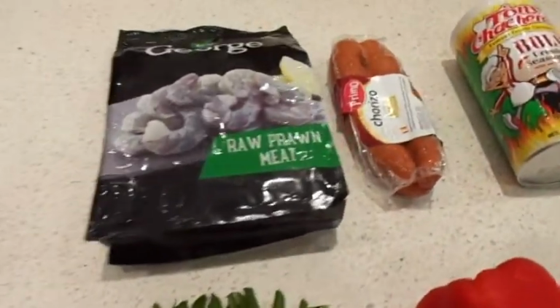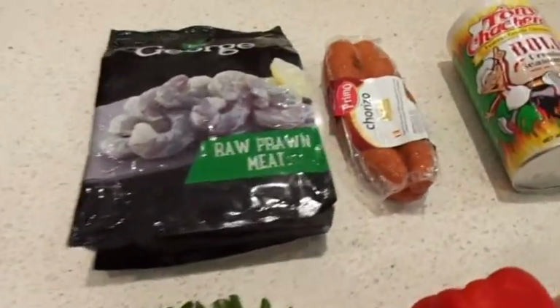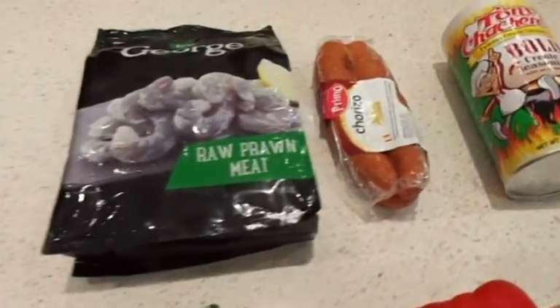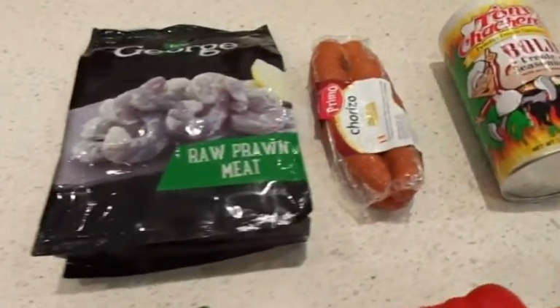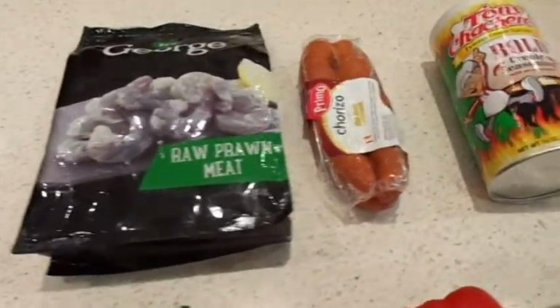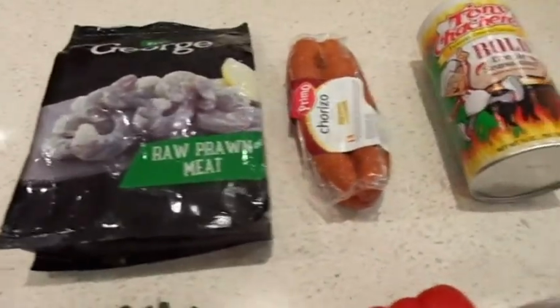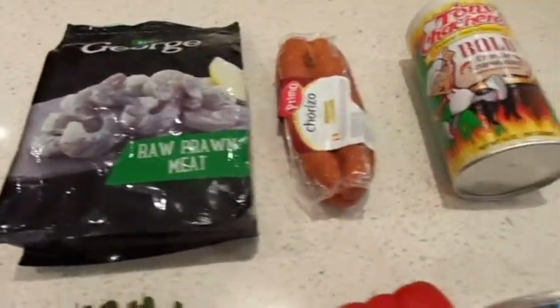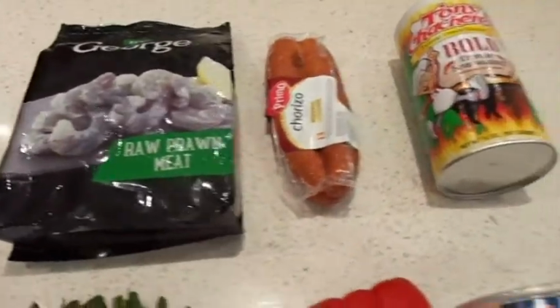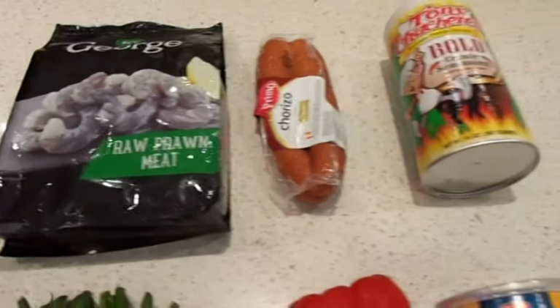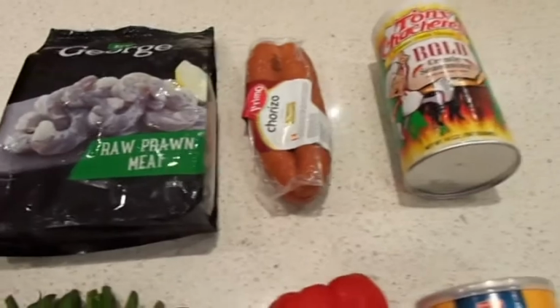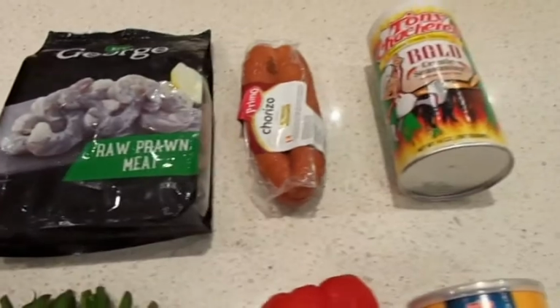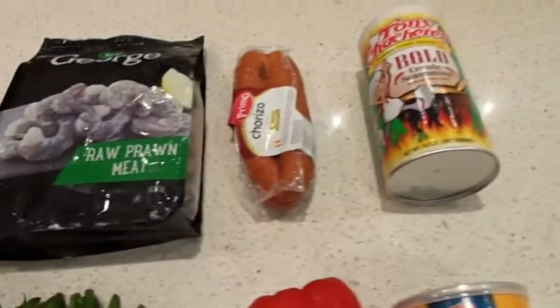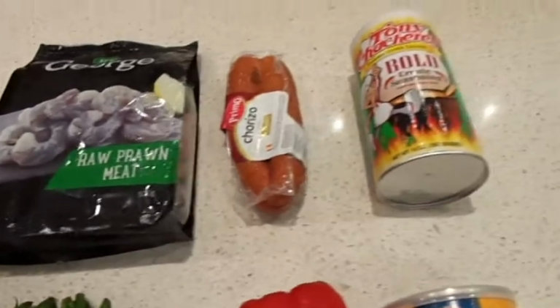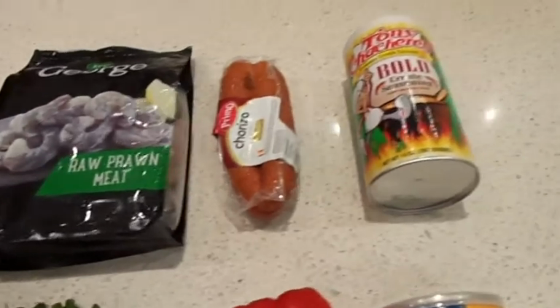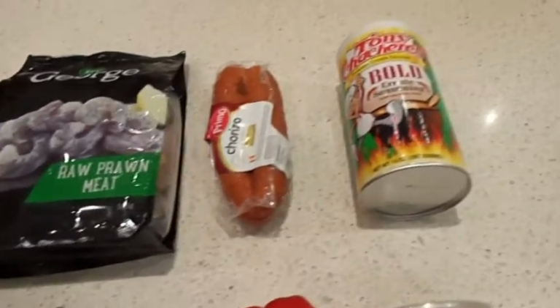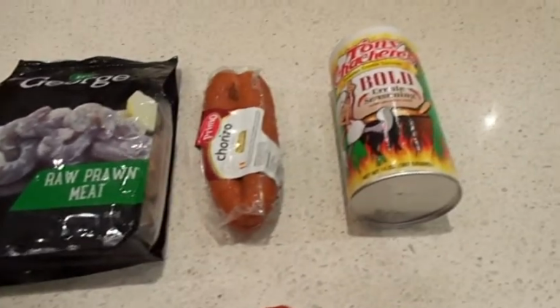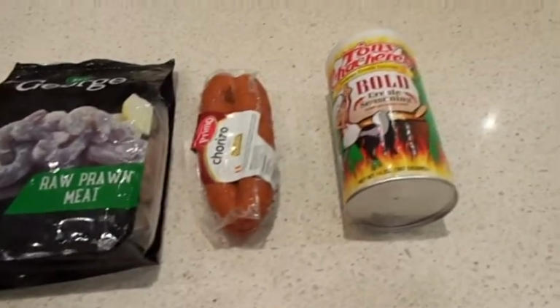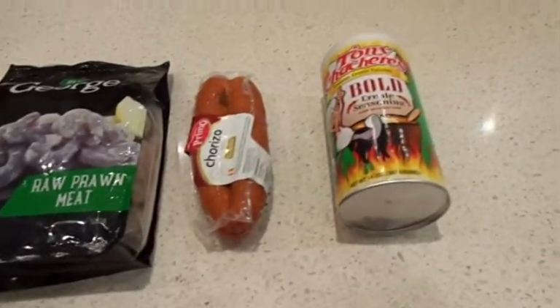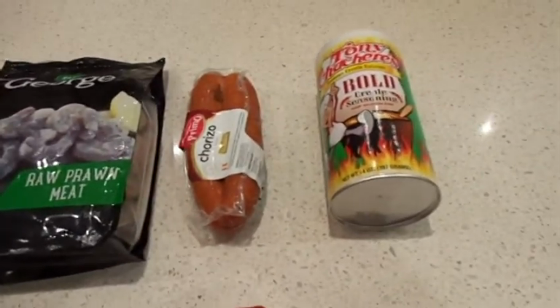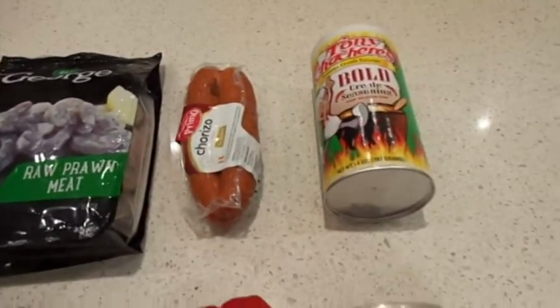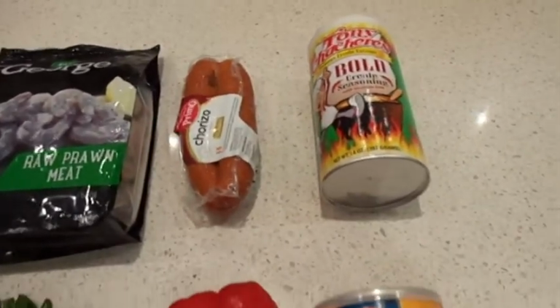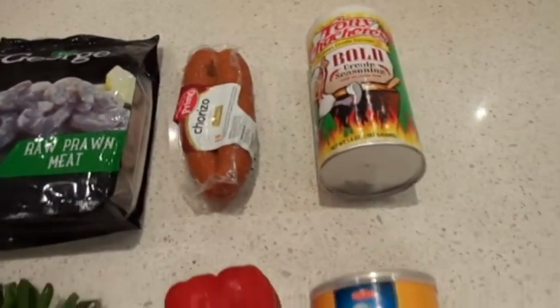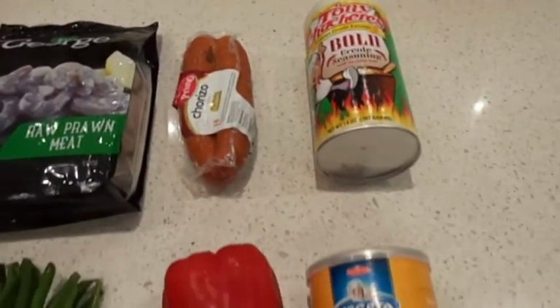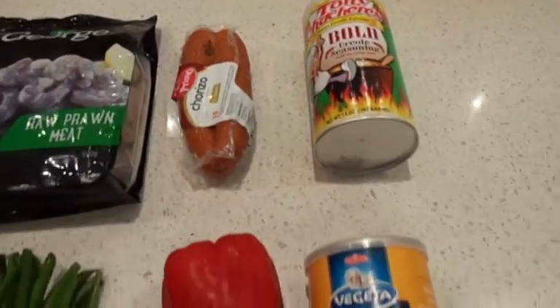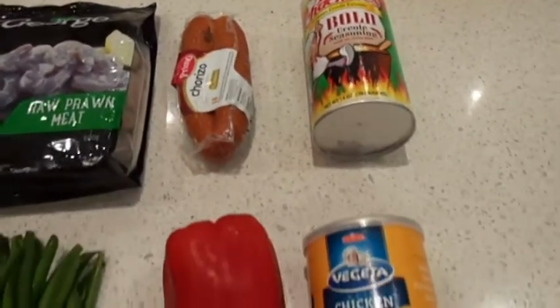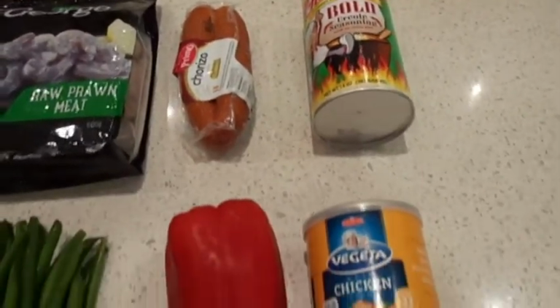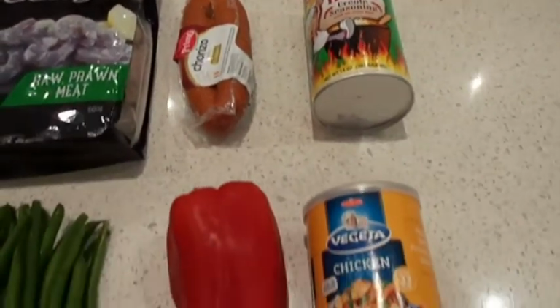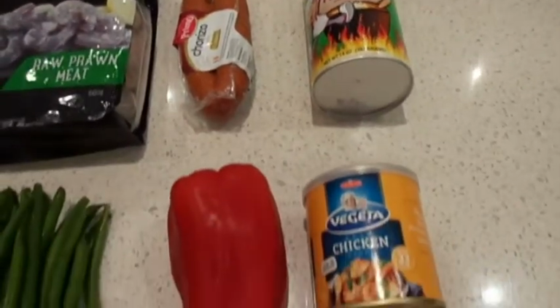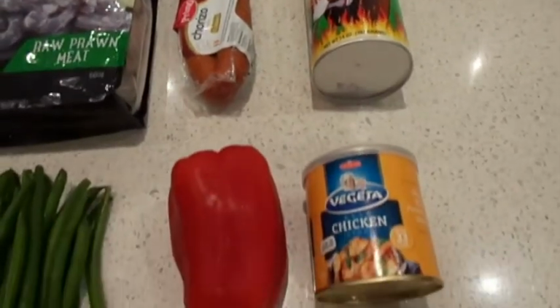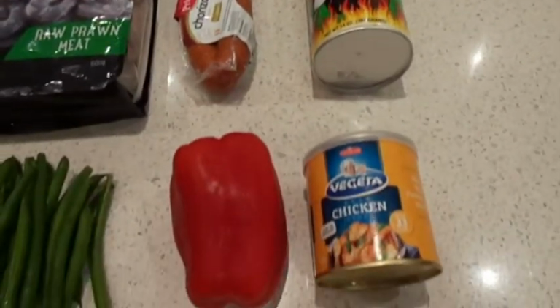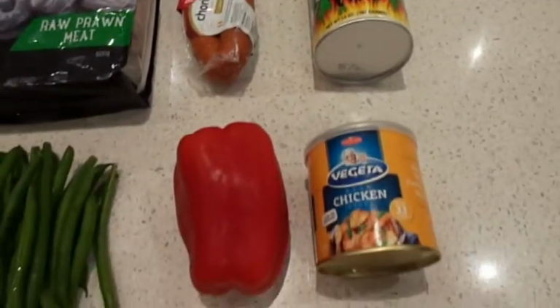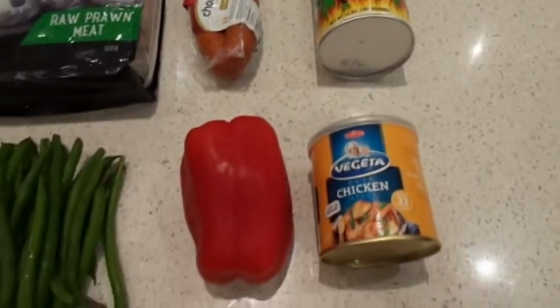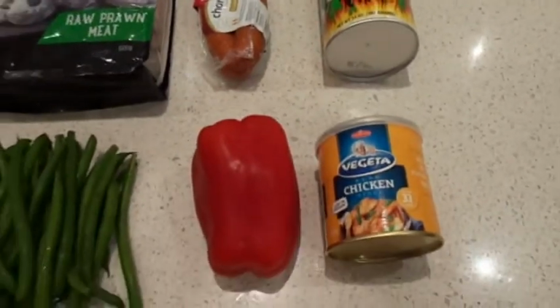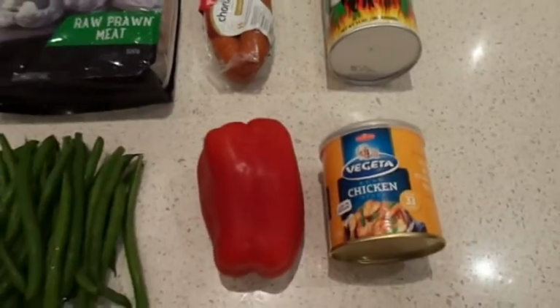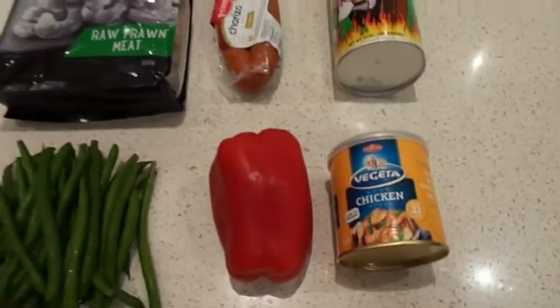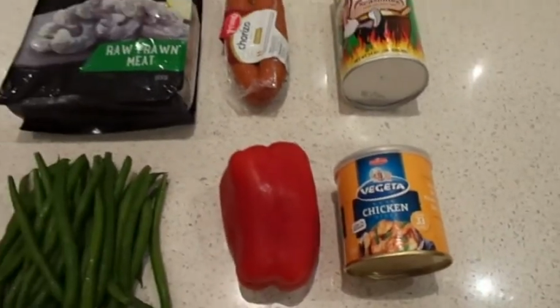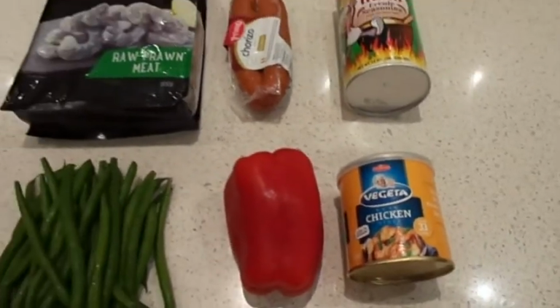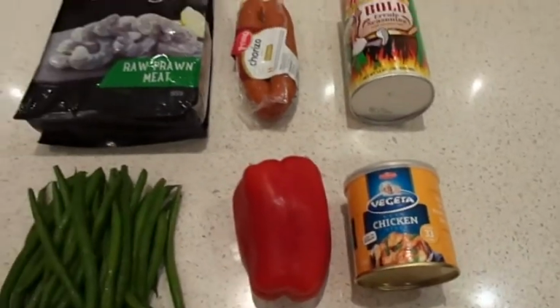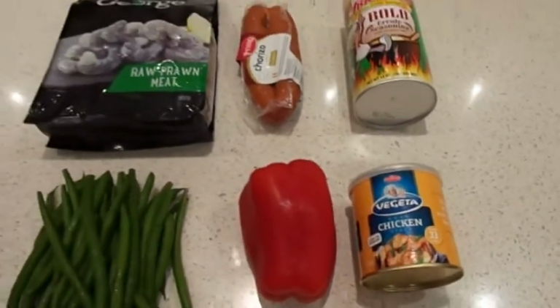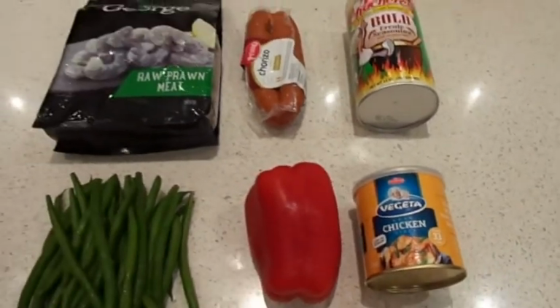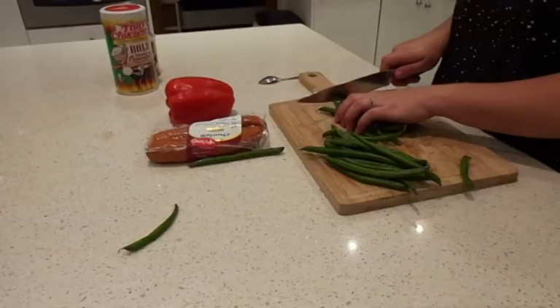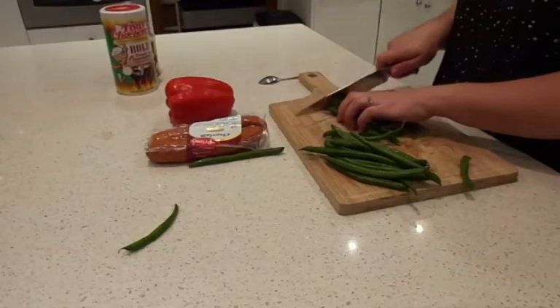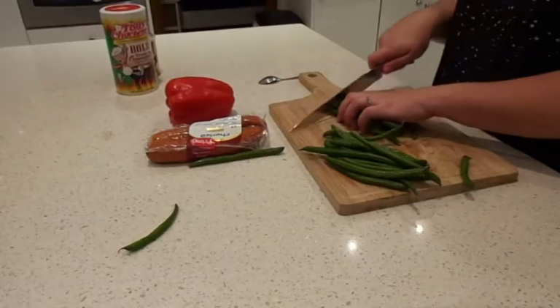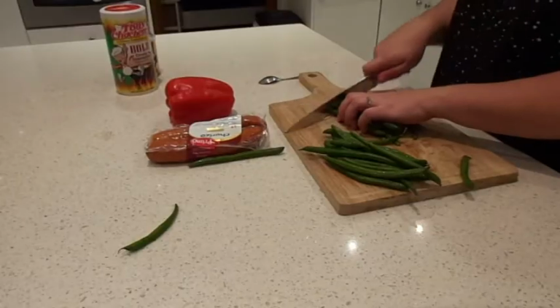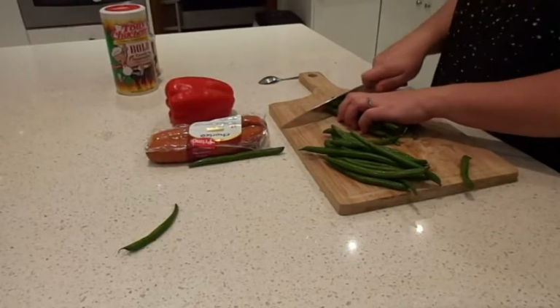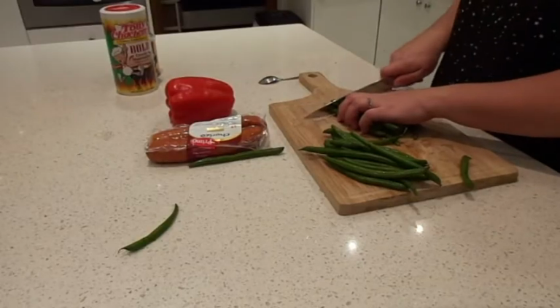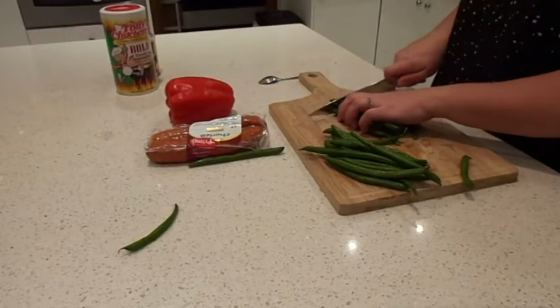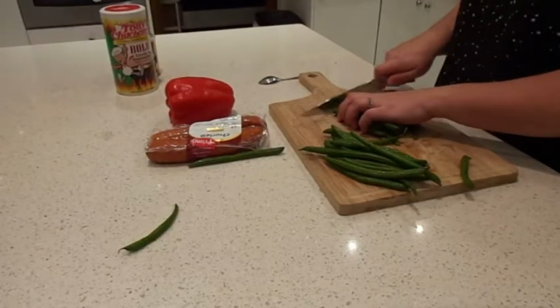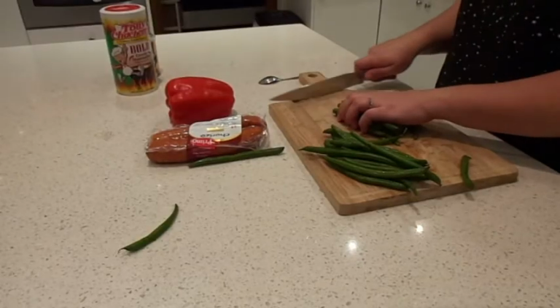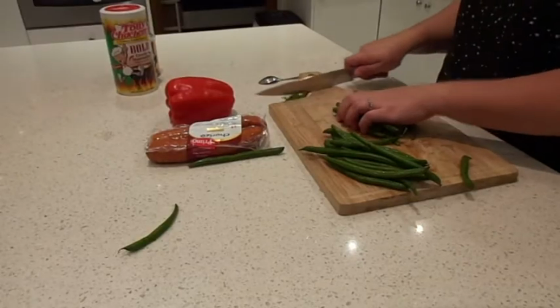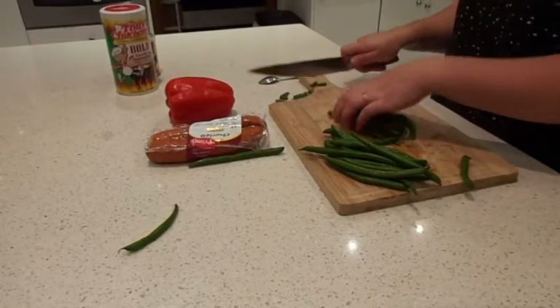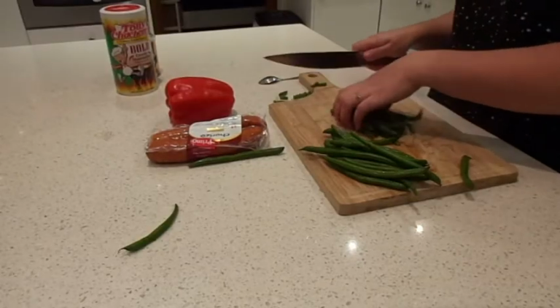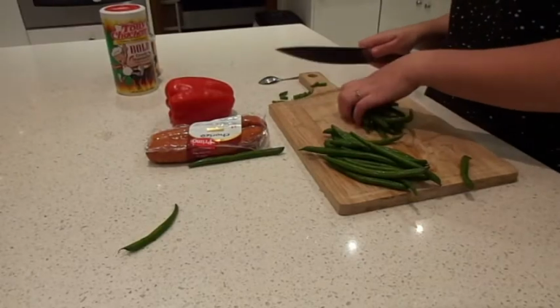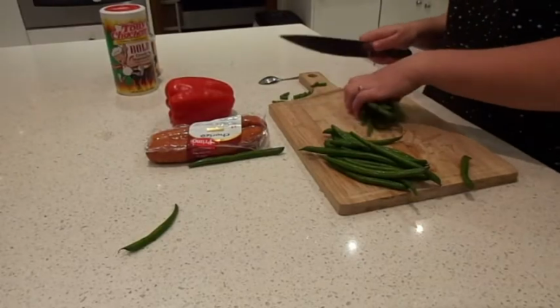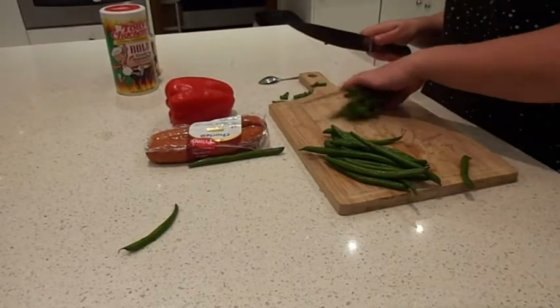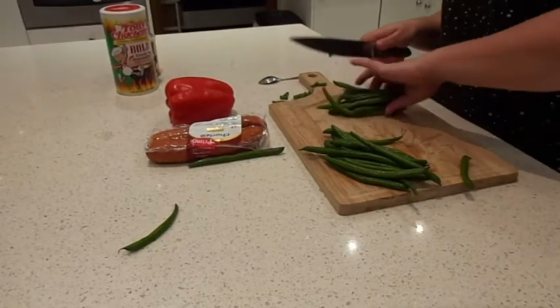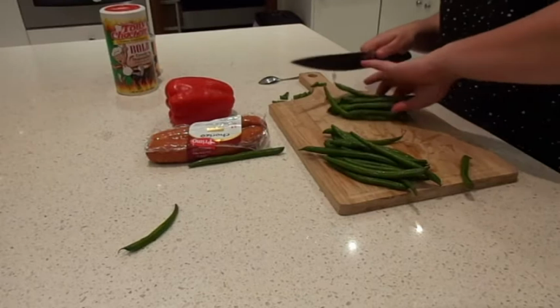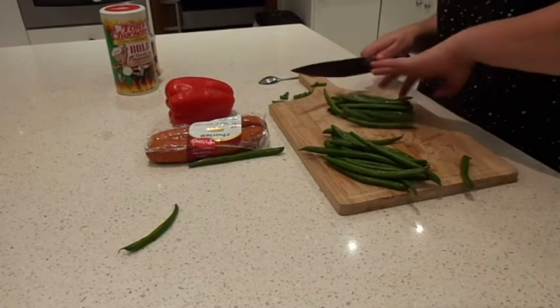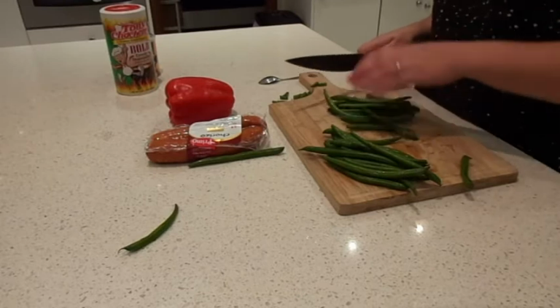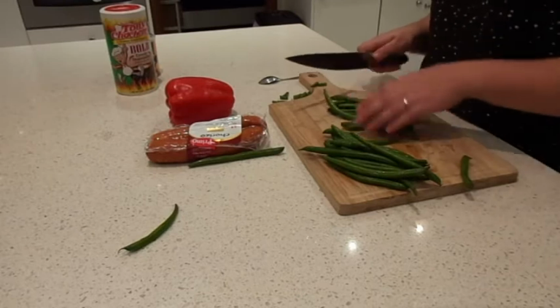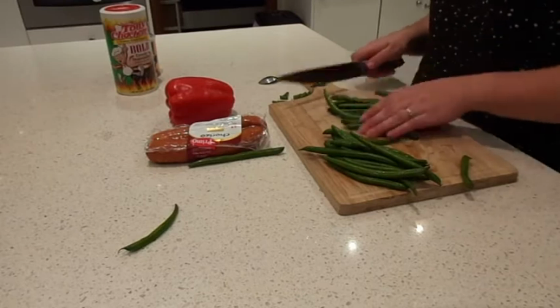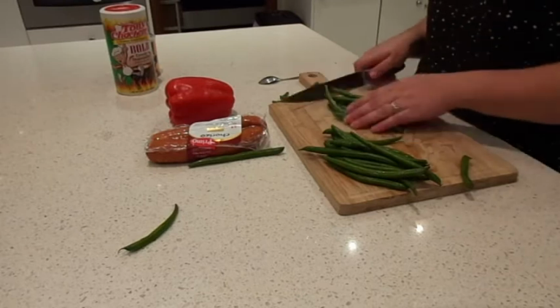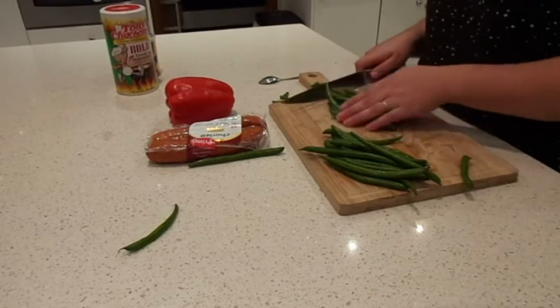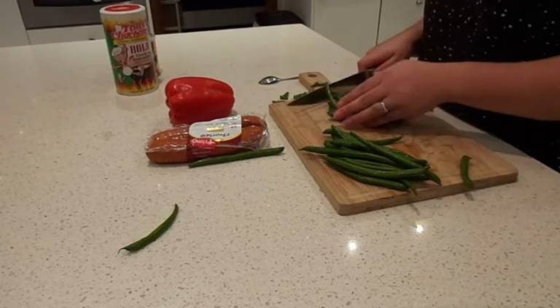As you can see I've laid out all the ingredients I'm going to be using, except for the smoked paprika which I added in last minute.